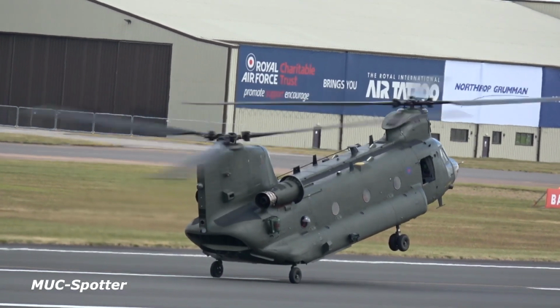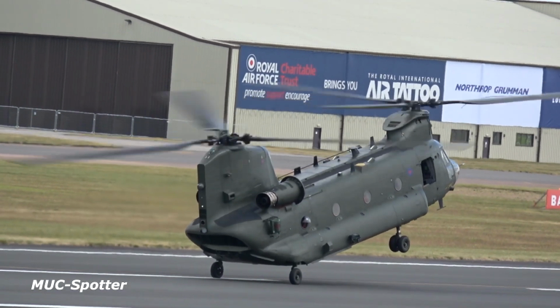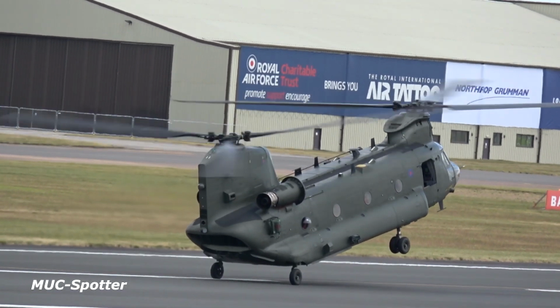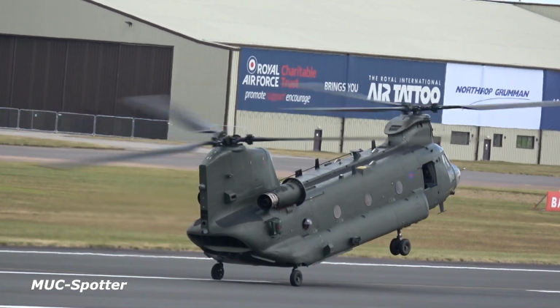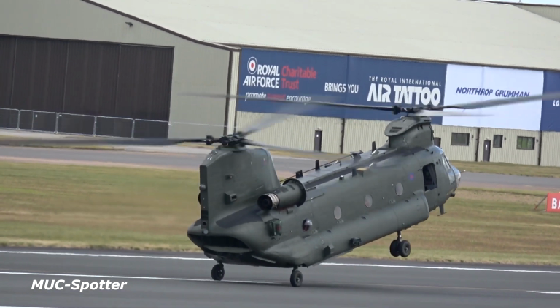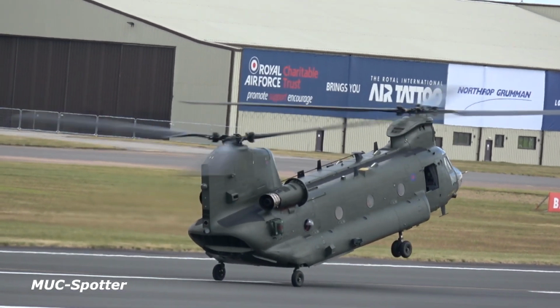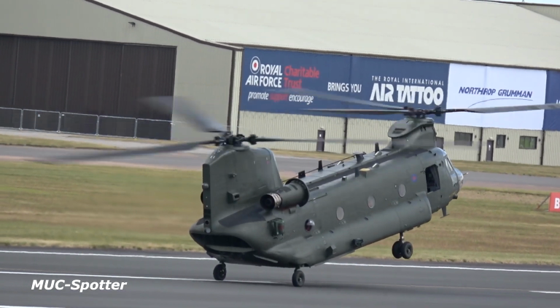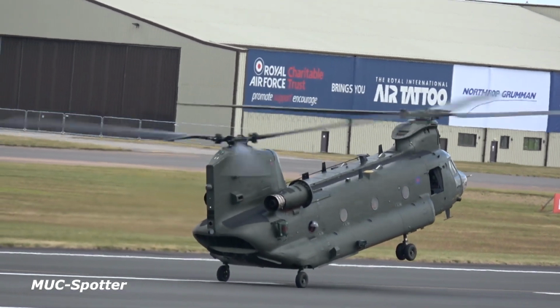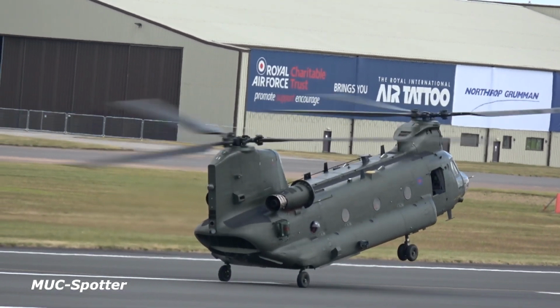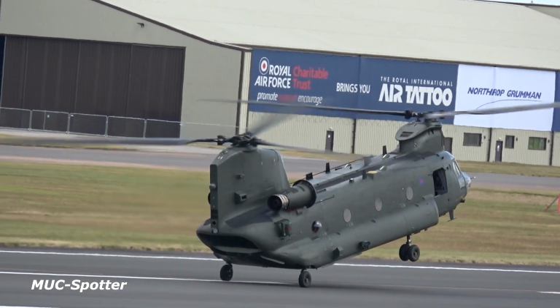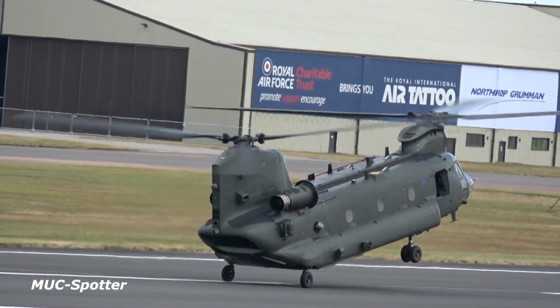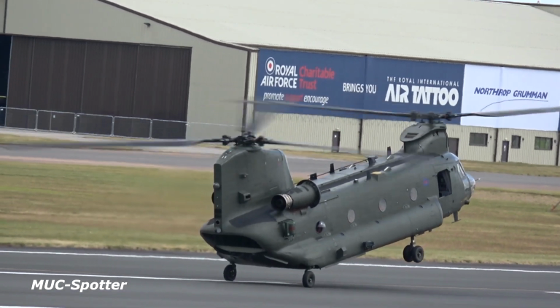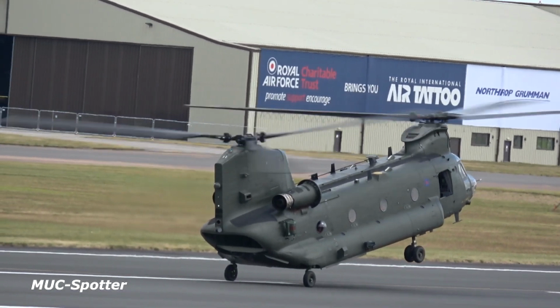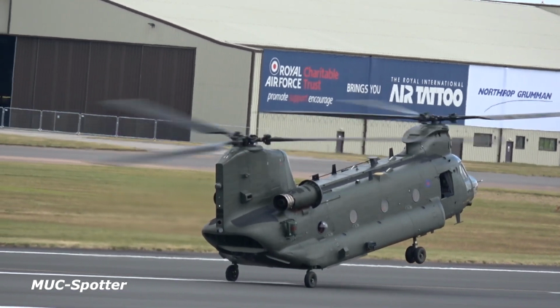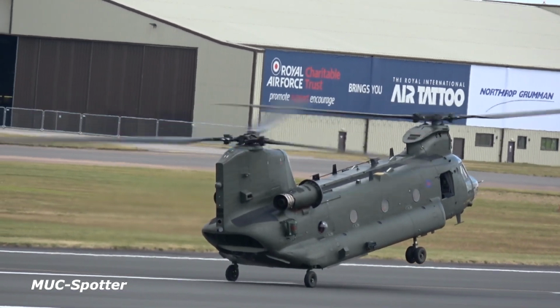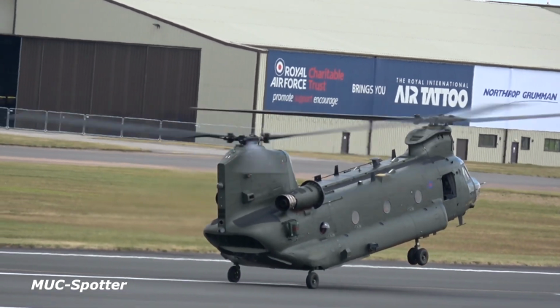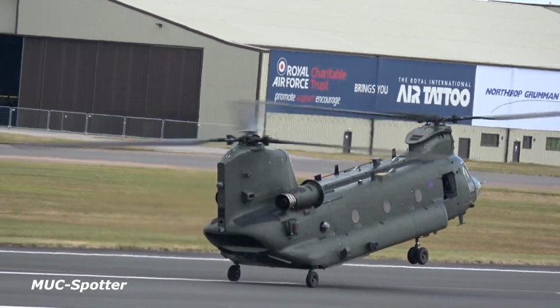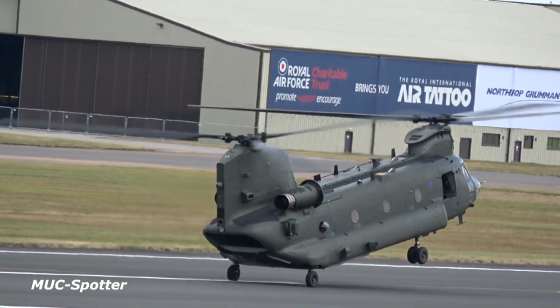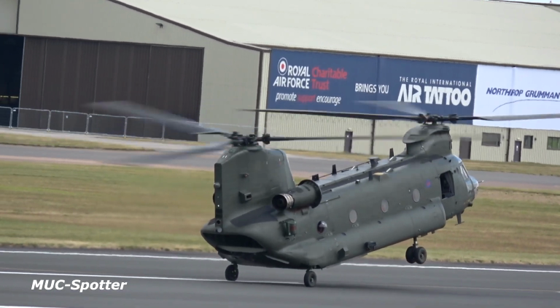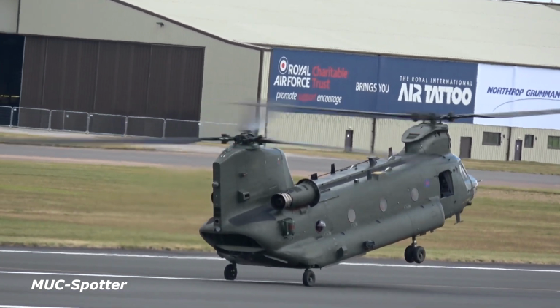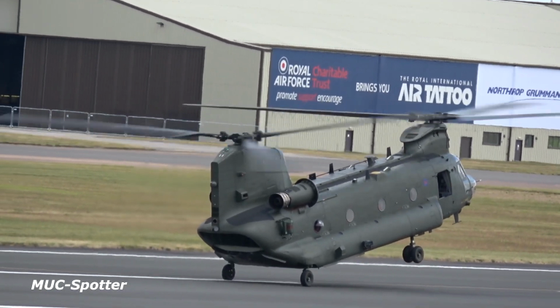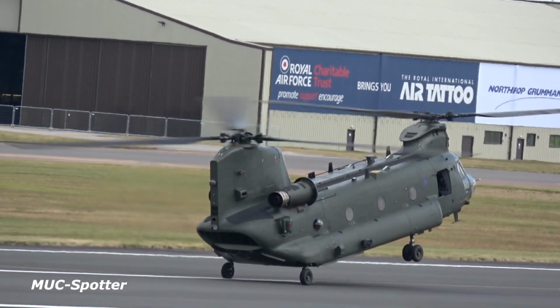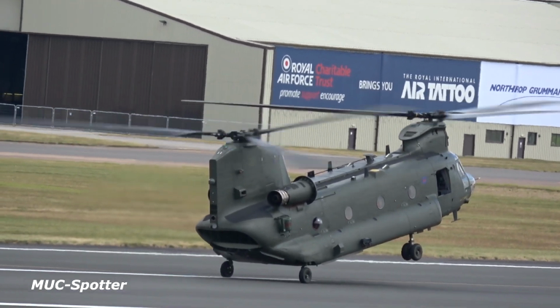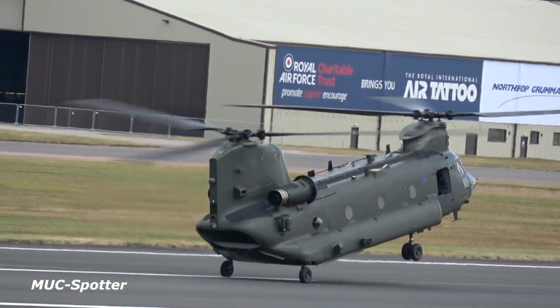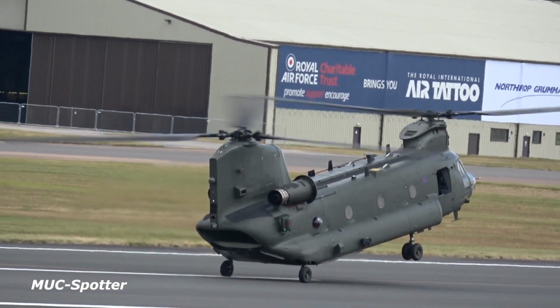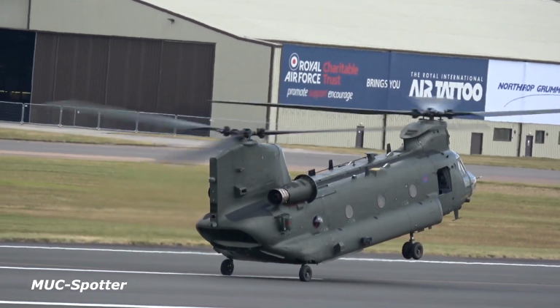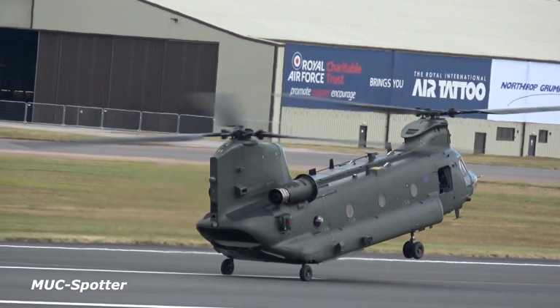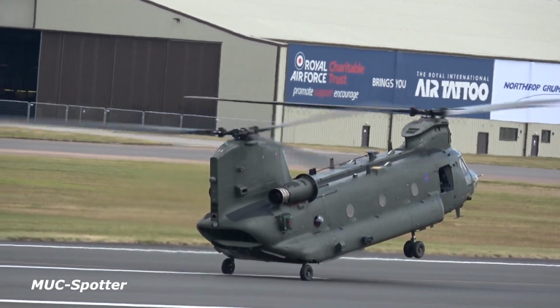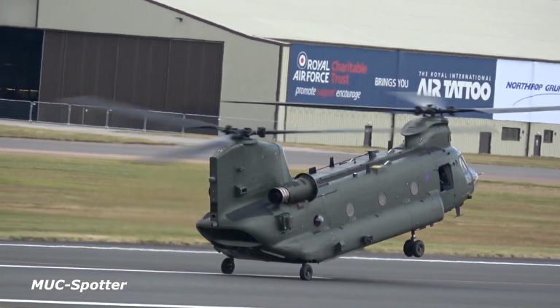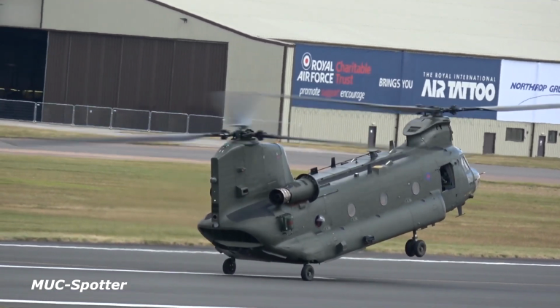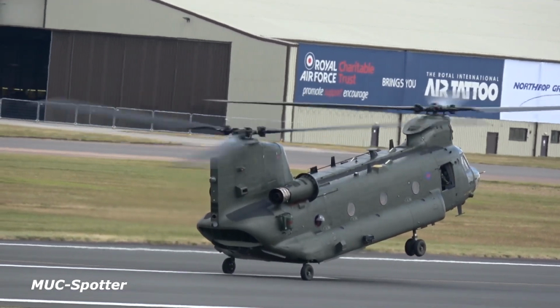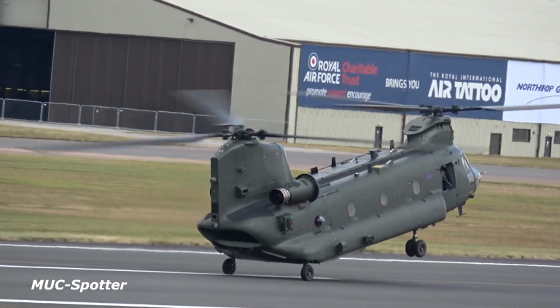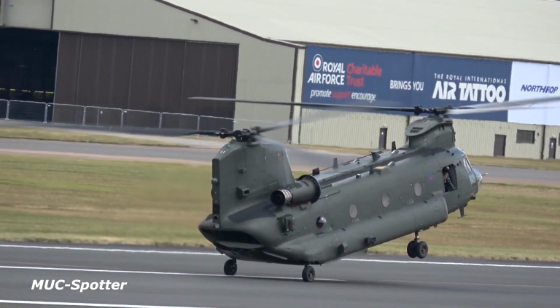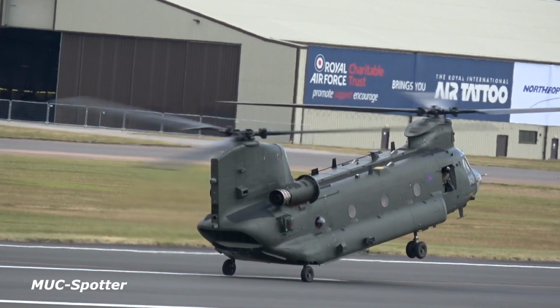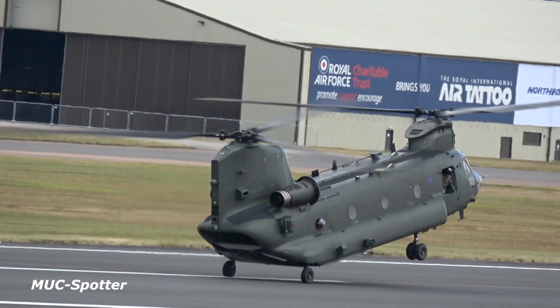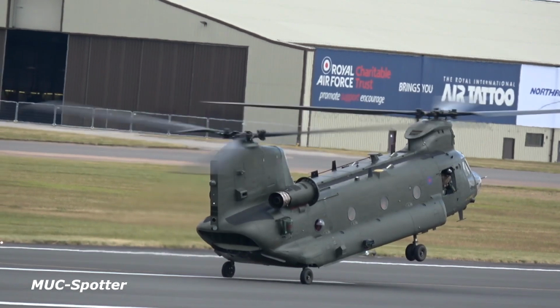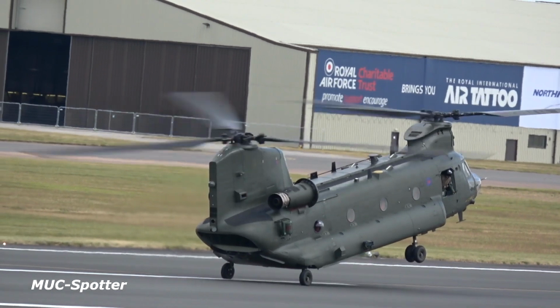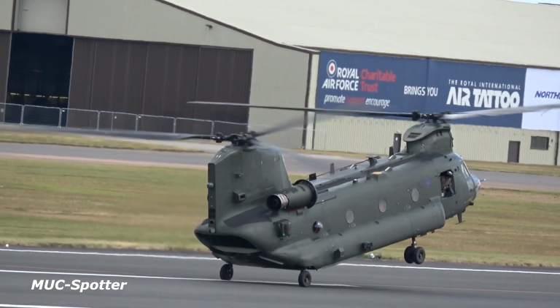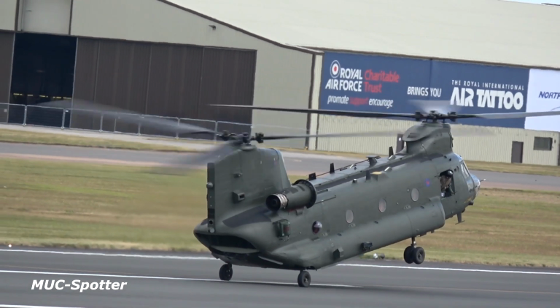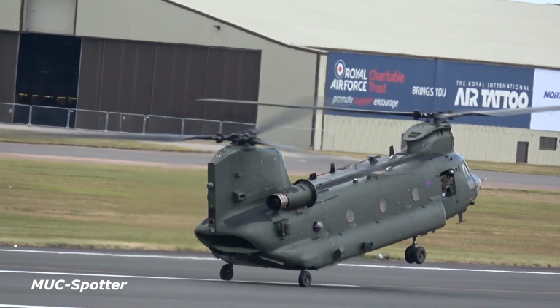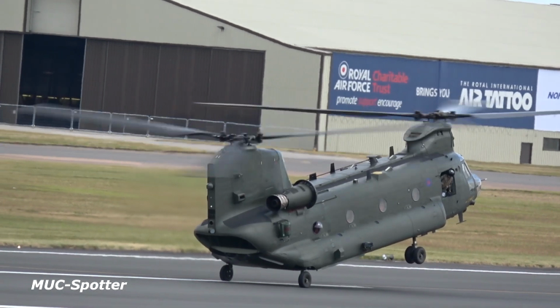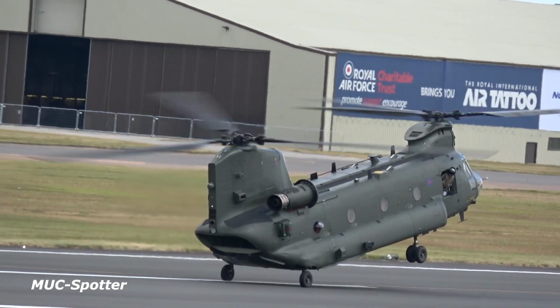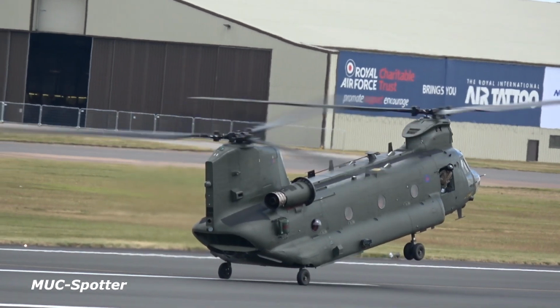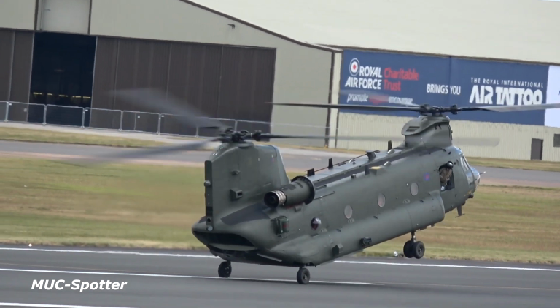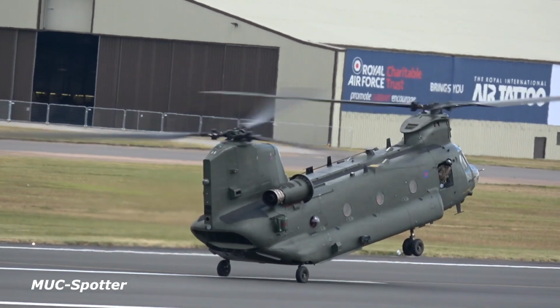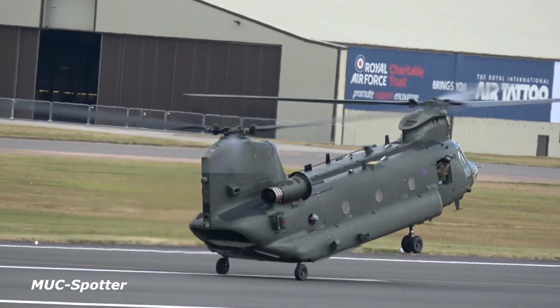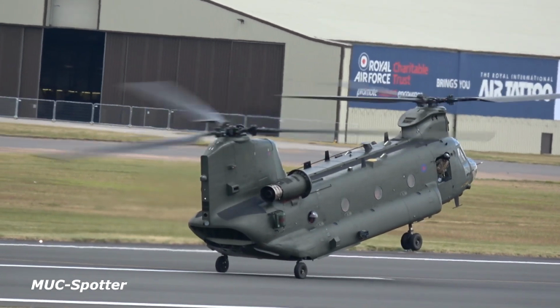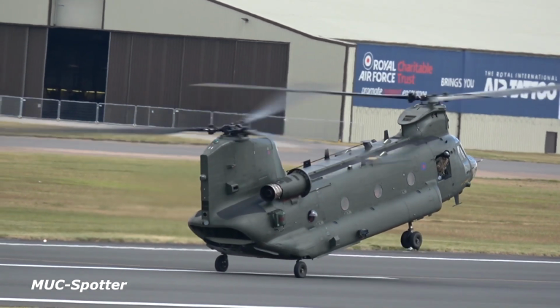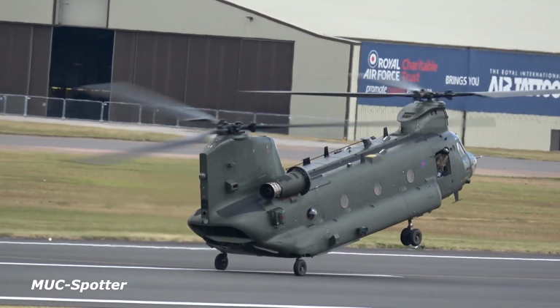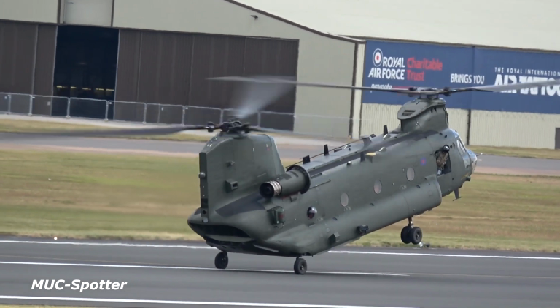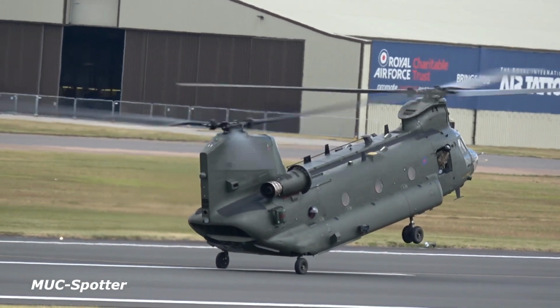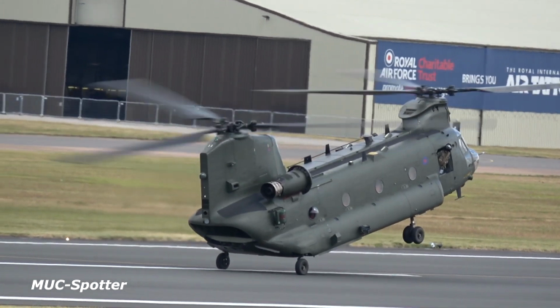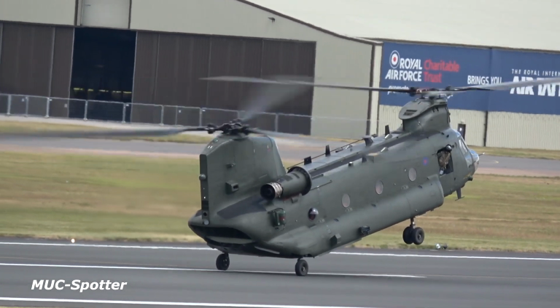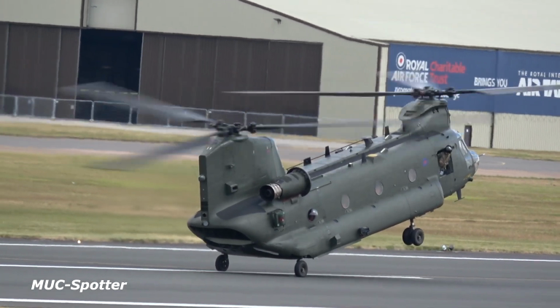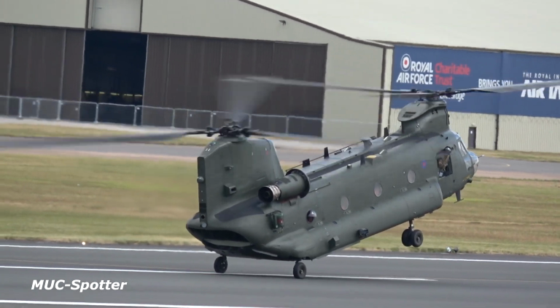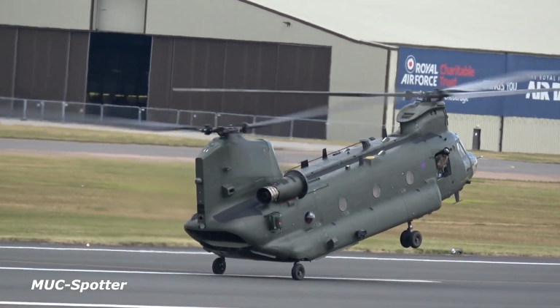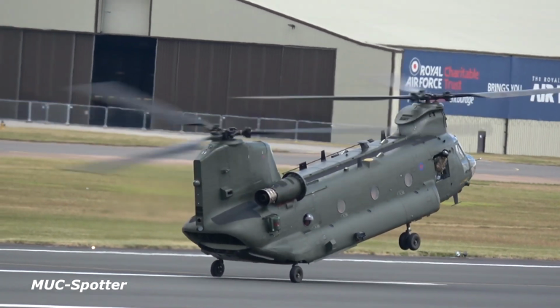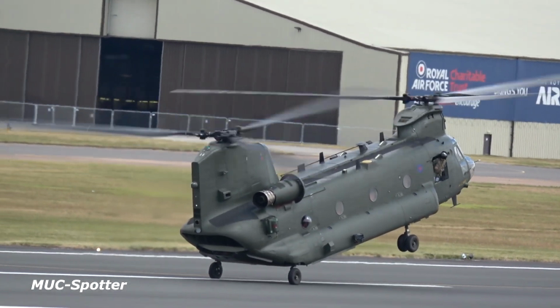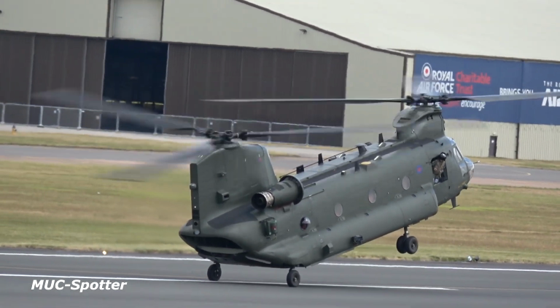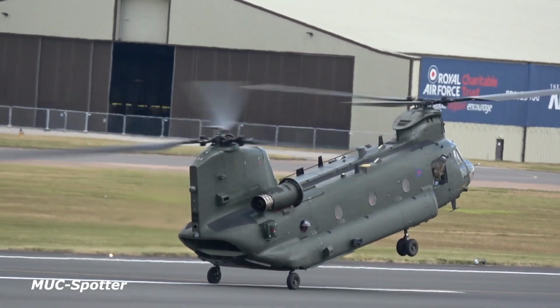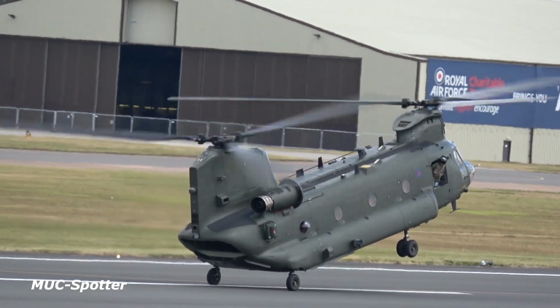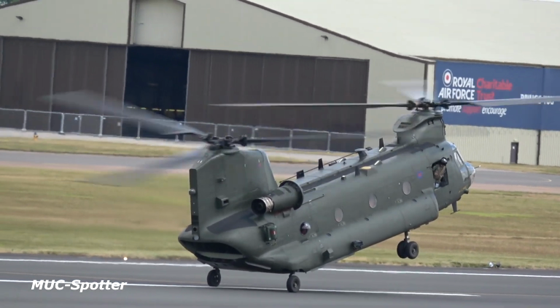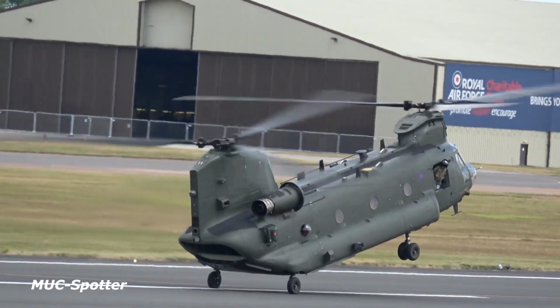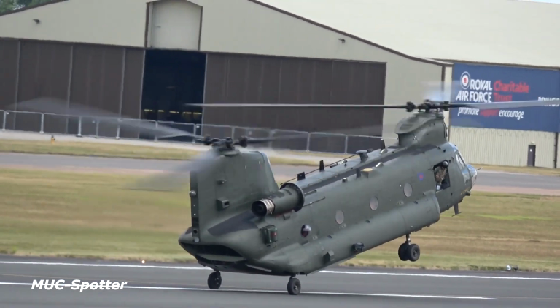The aircraft is now reversed backwards before lifting to position and face on to the fantastic audience here at the Royal International Air Tattoo.